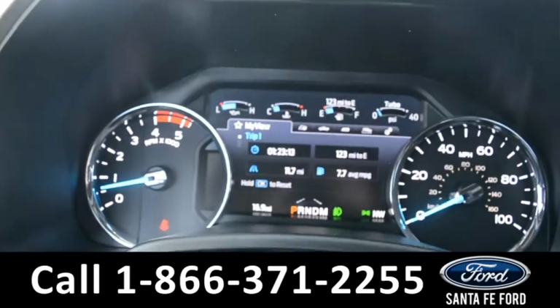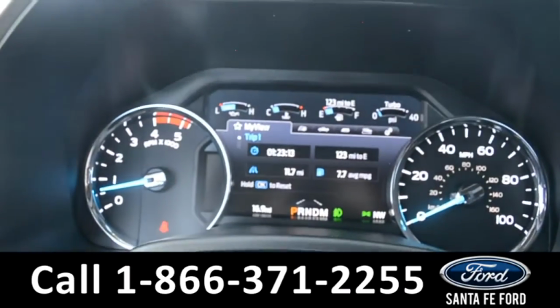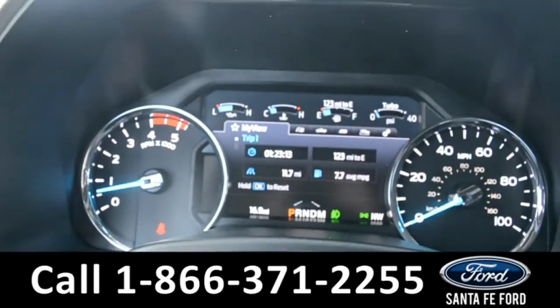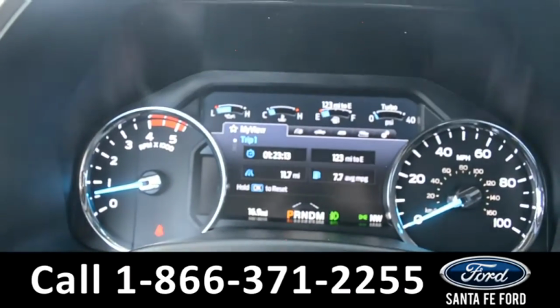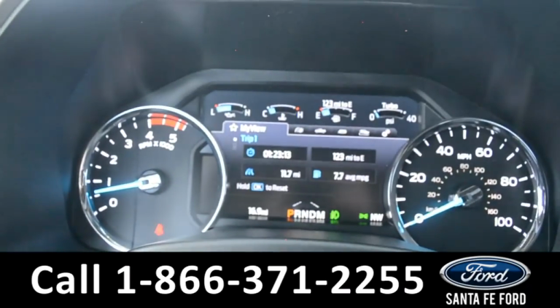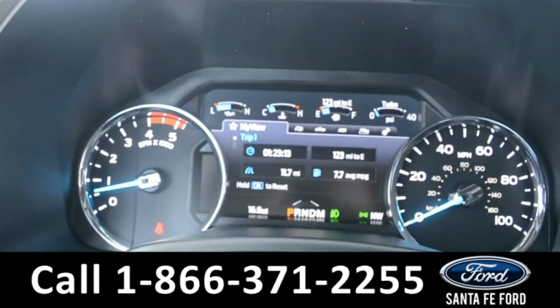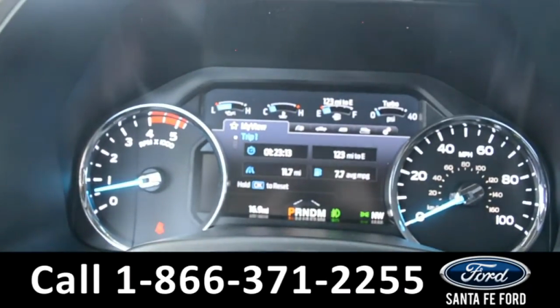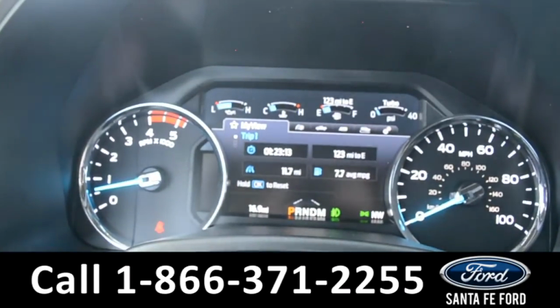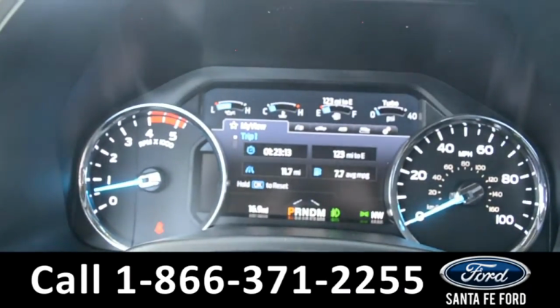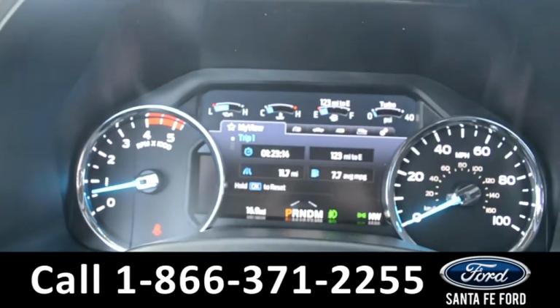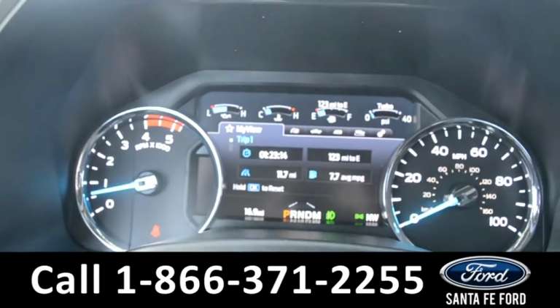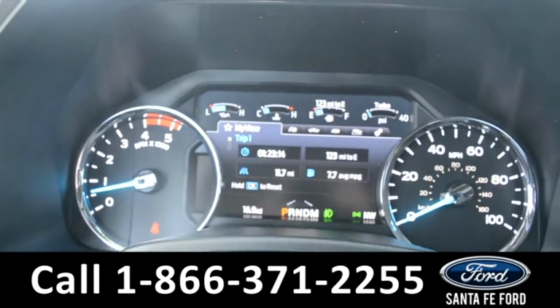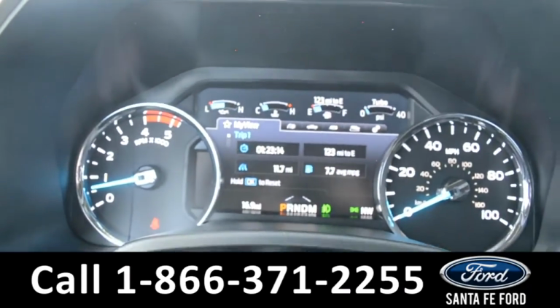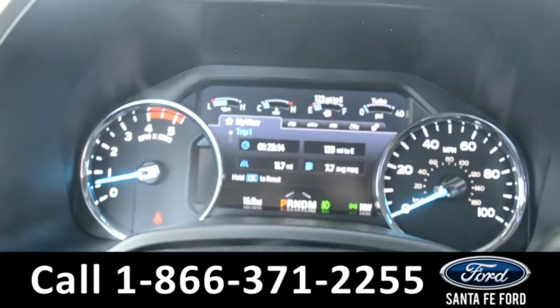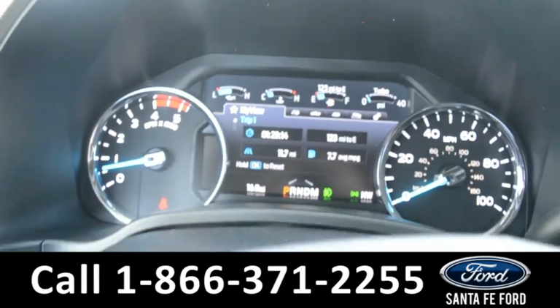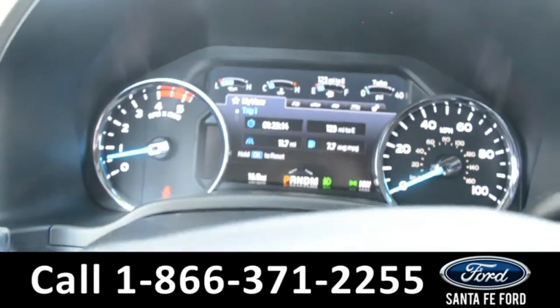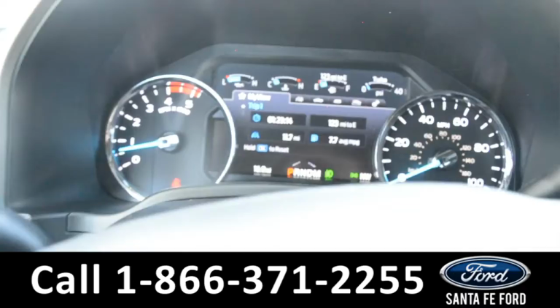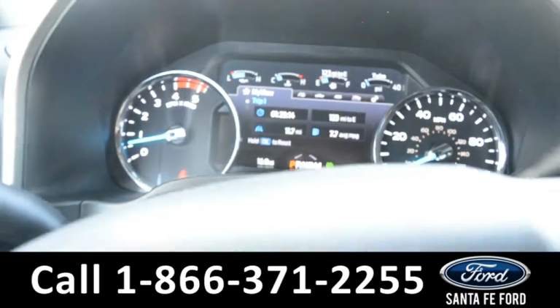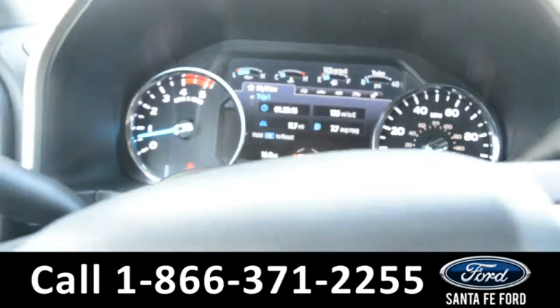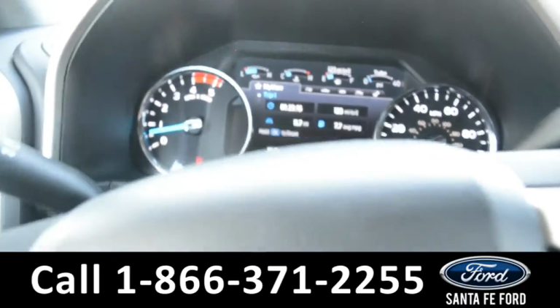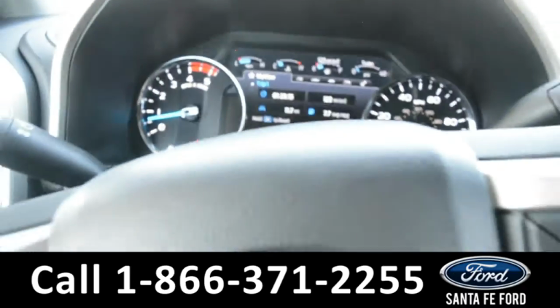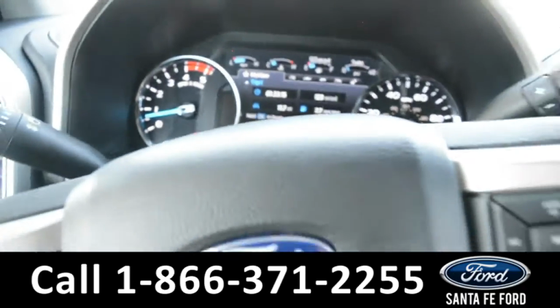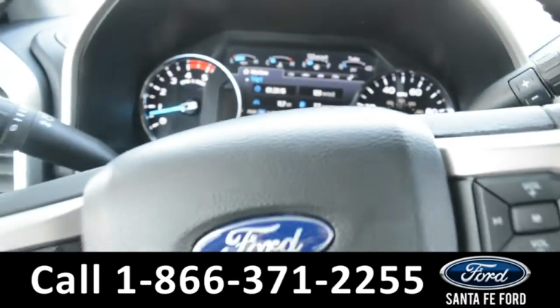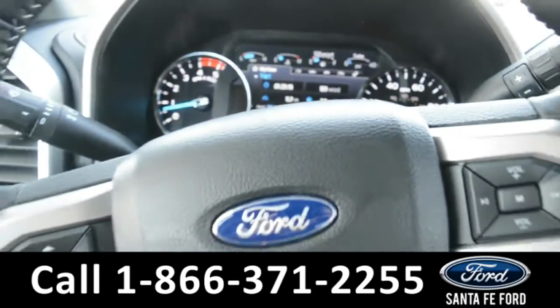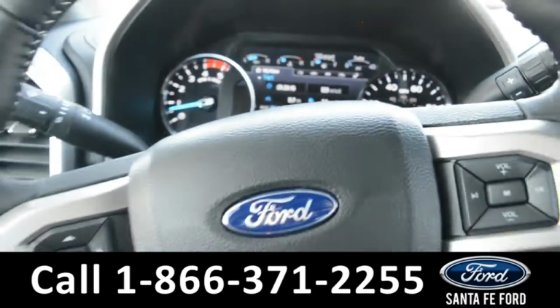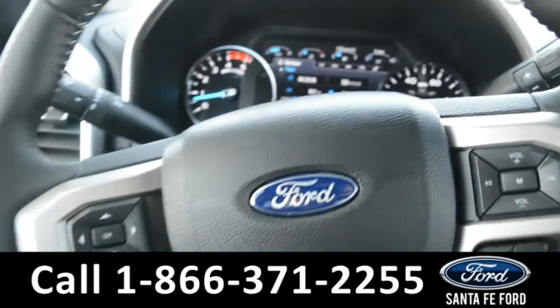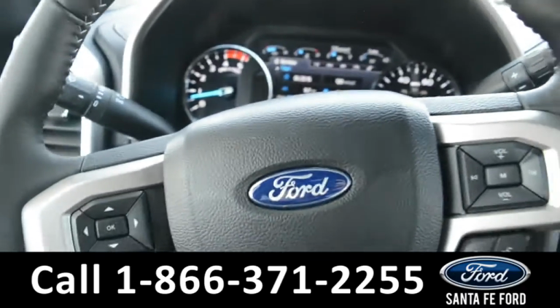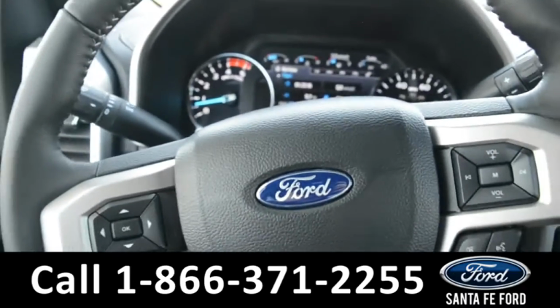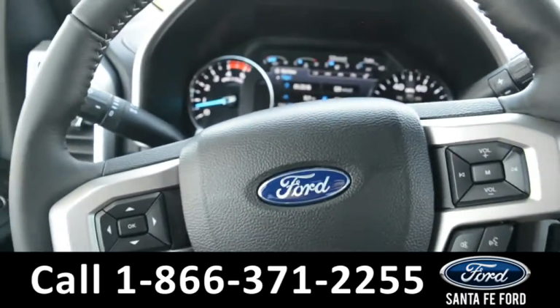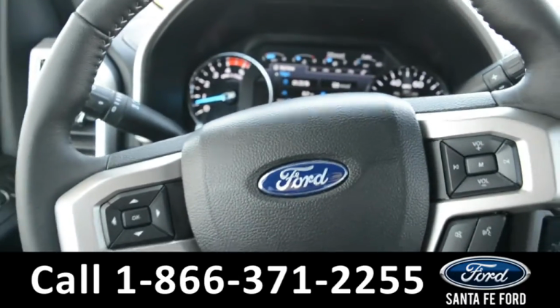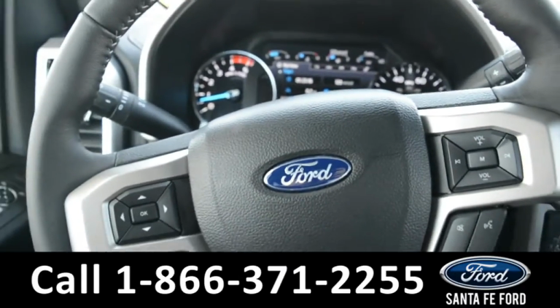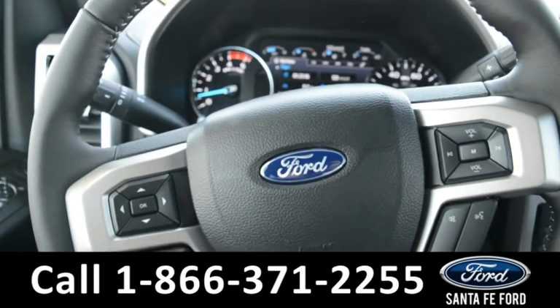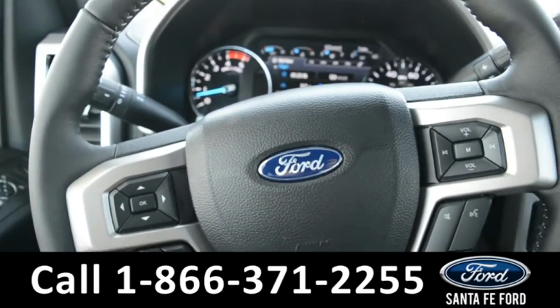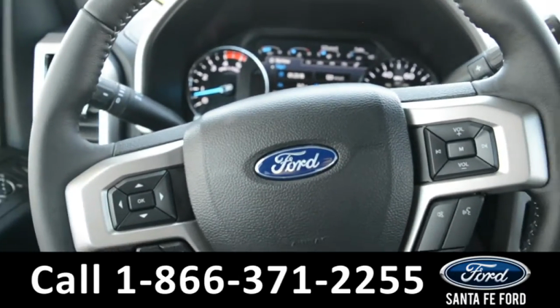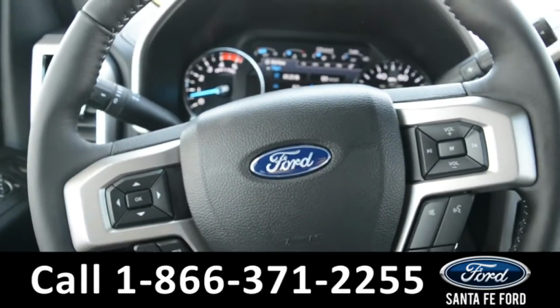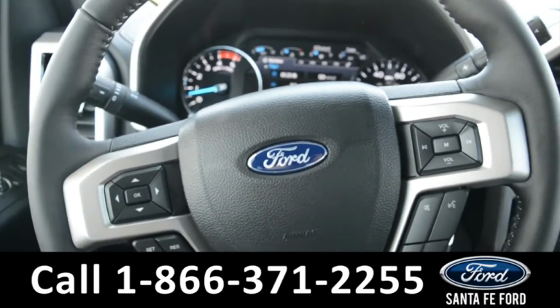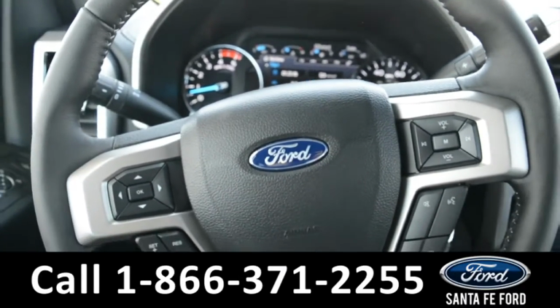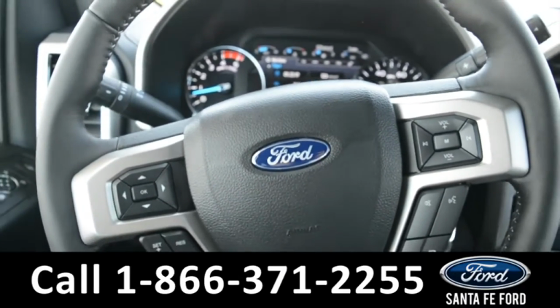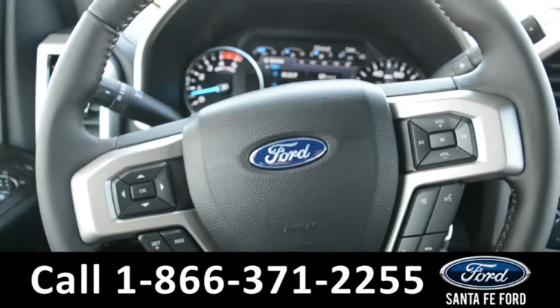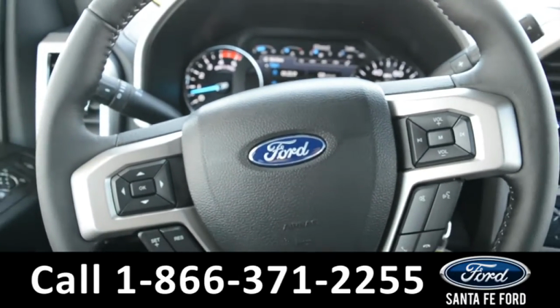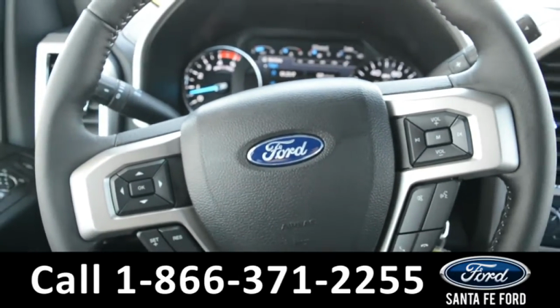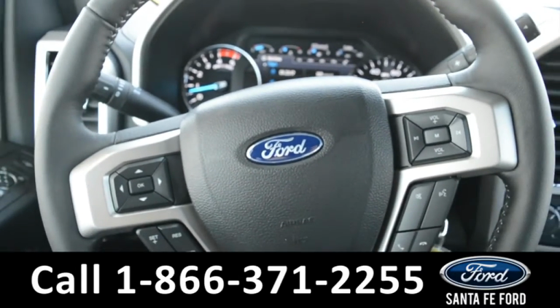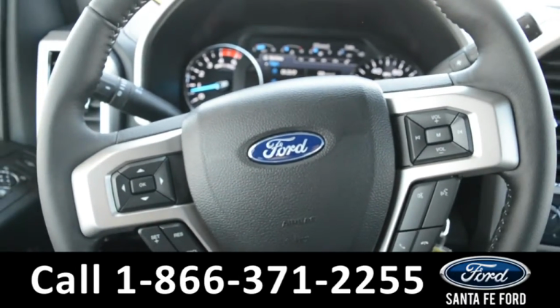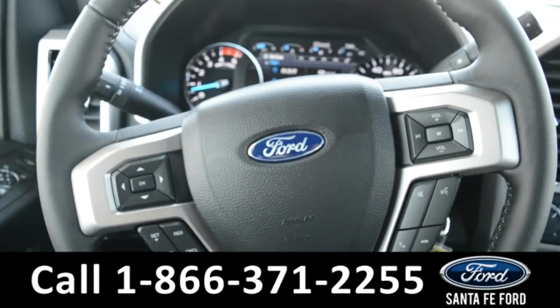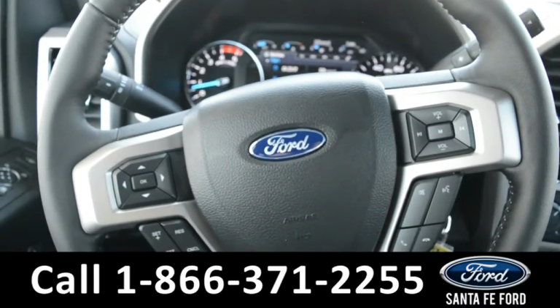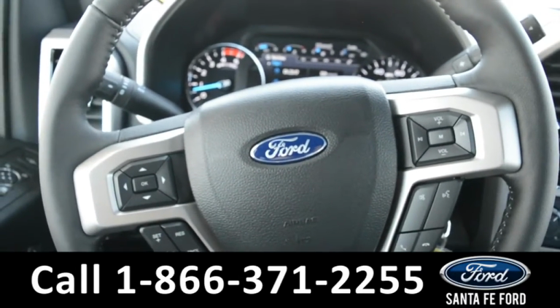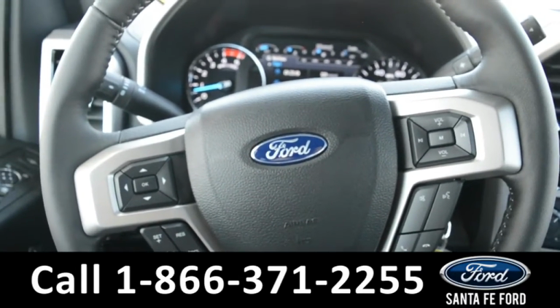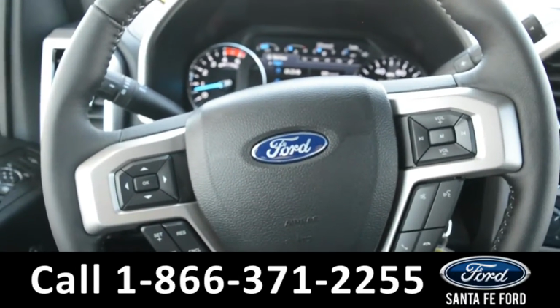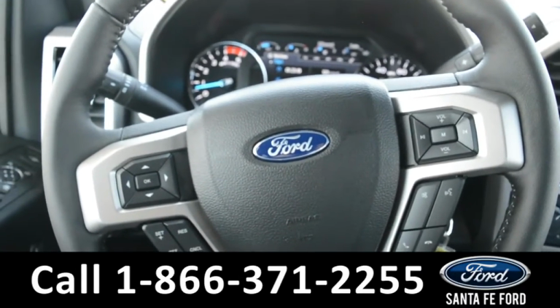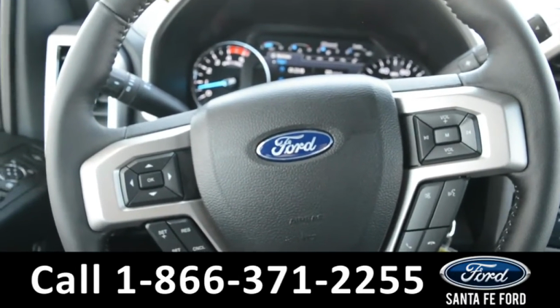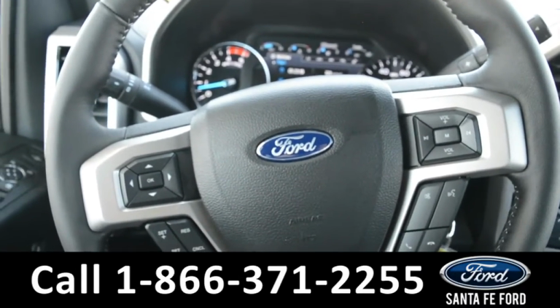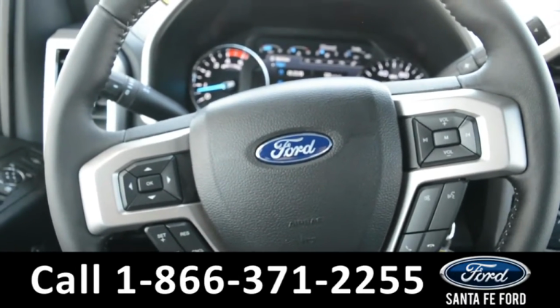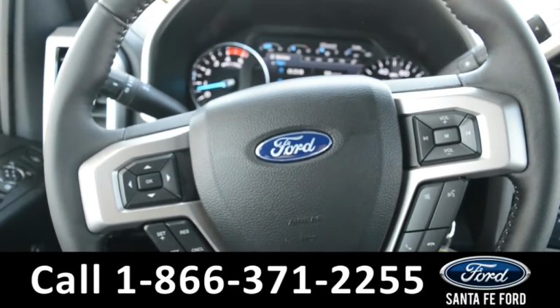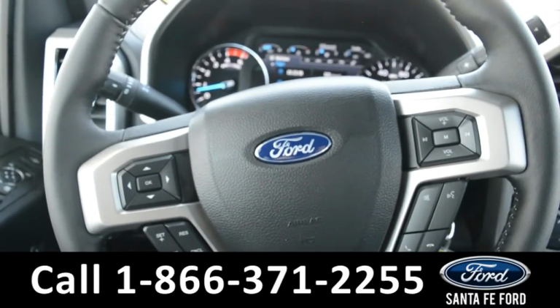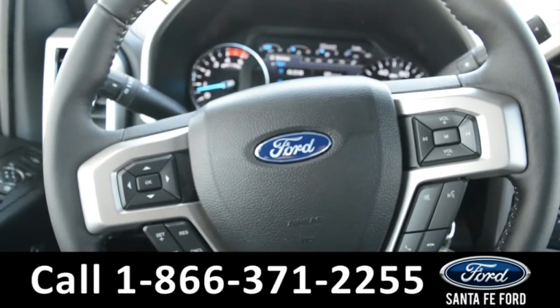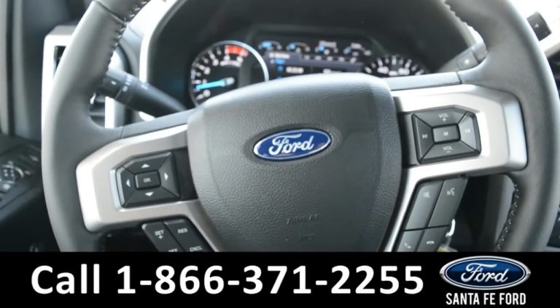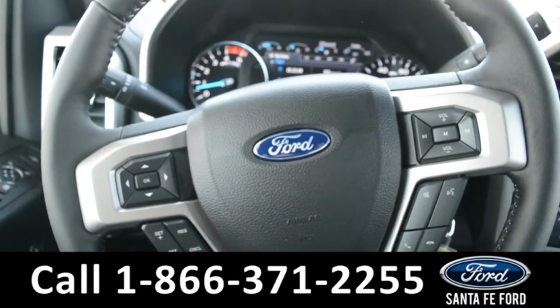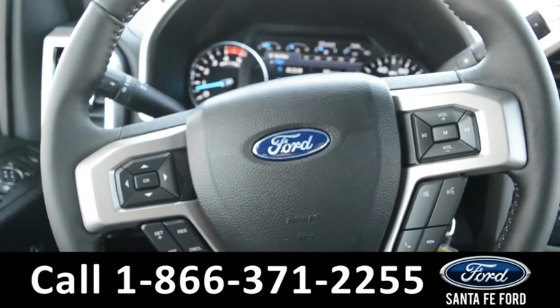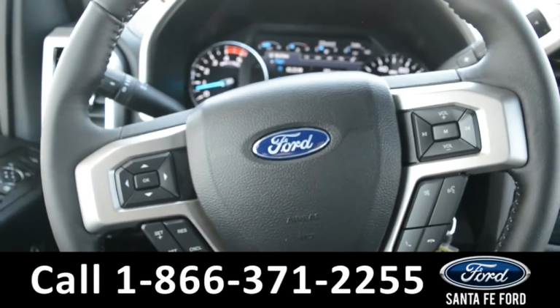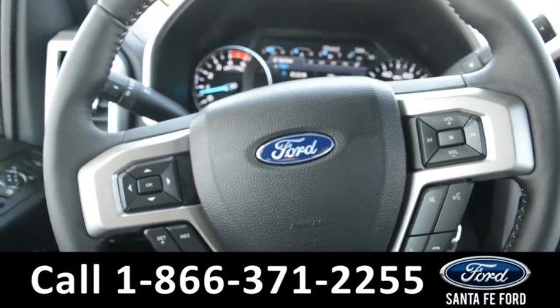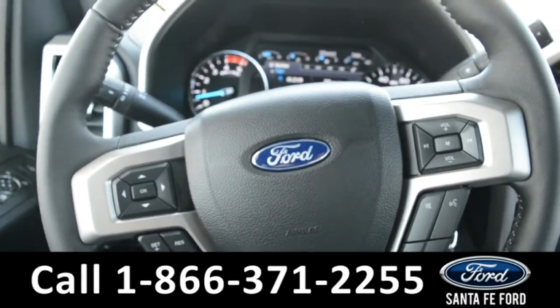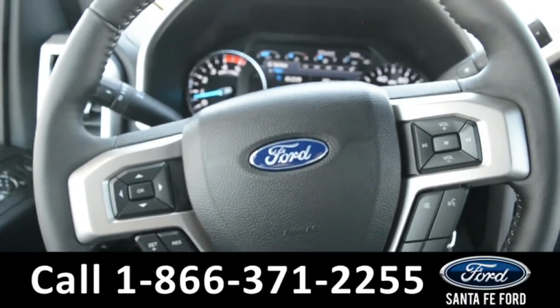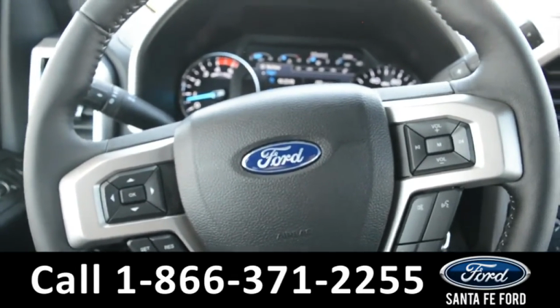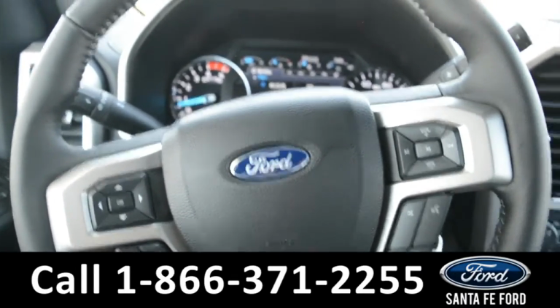Here's a quick look at the dash. The steering wheel has media, Bluetooth, and cruise control options.